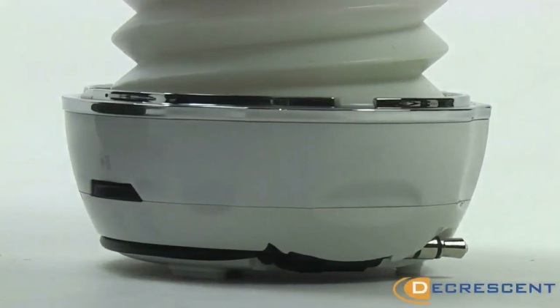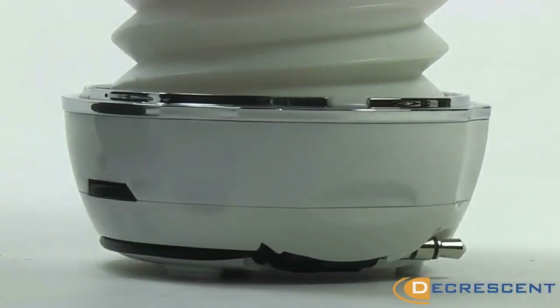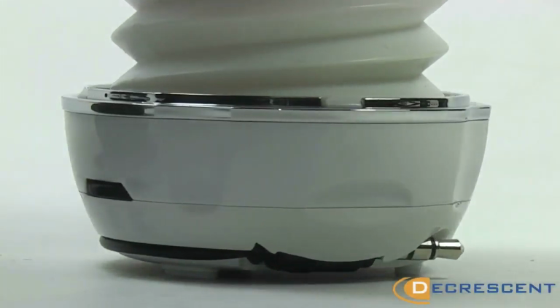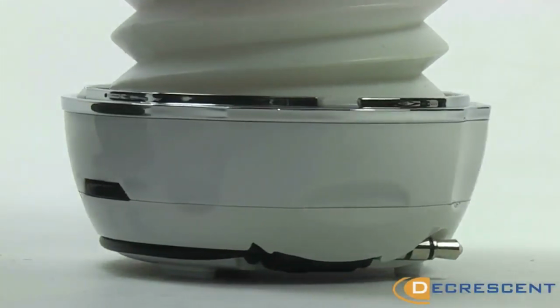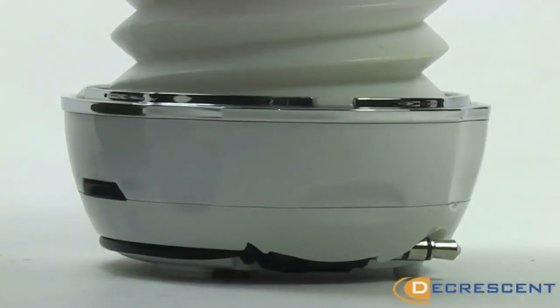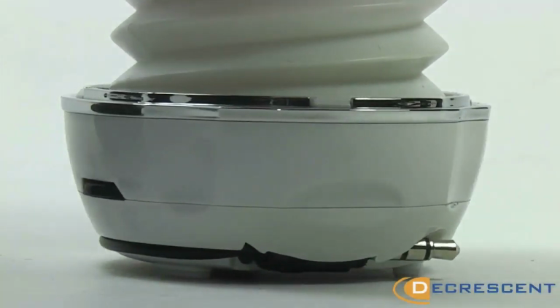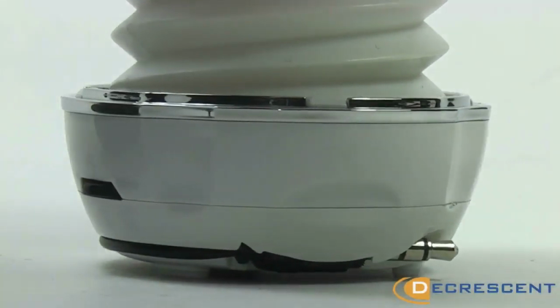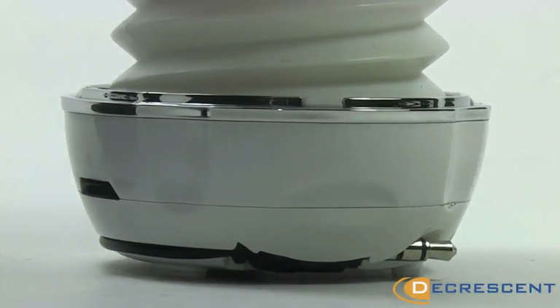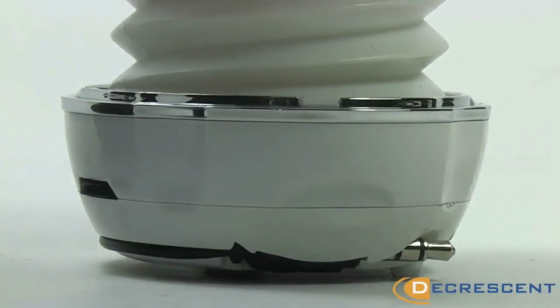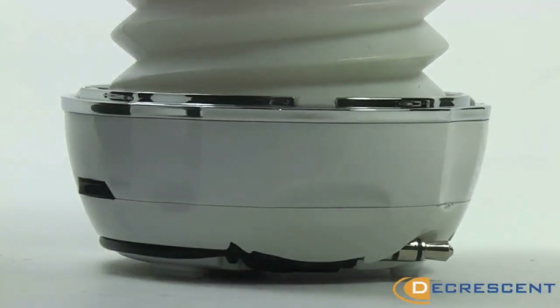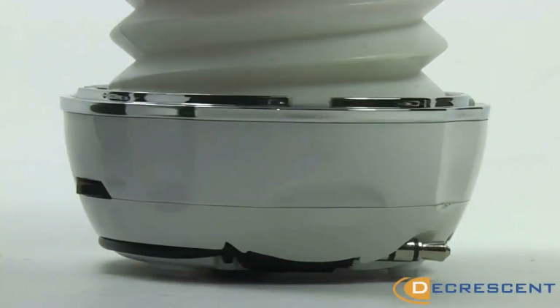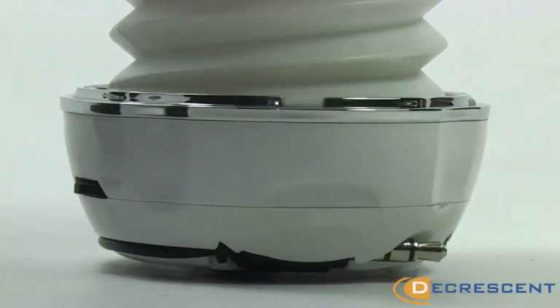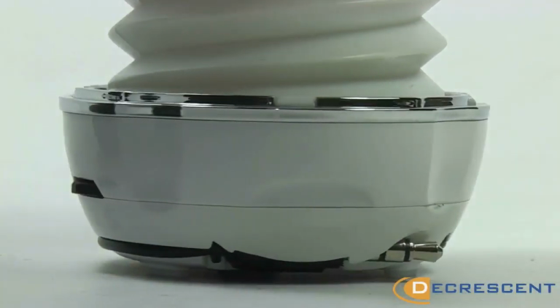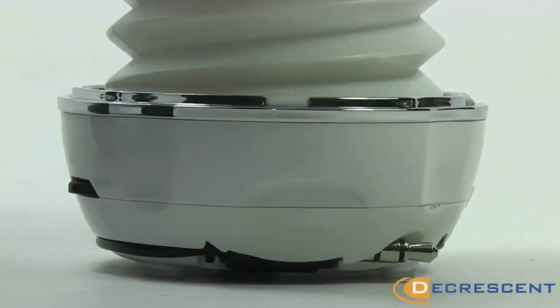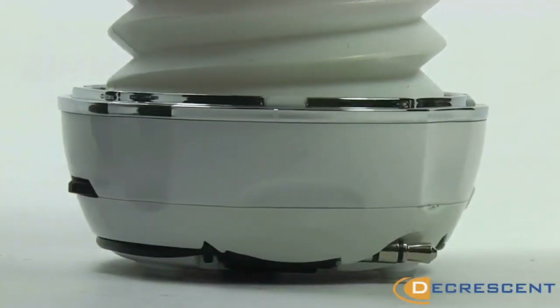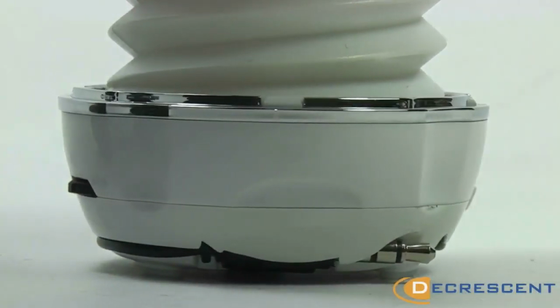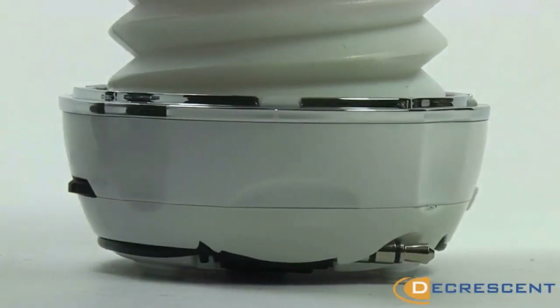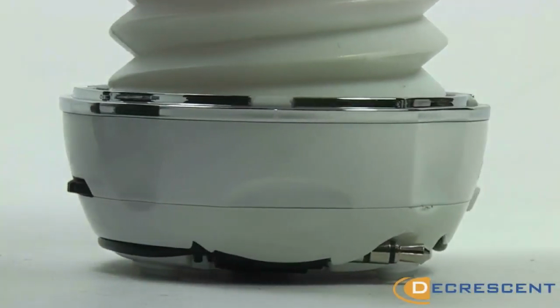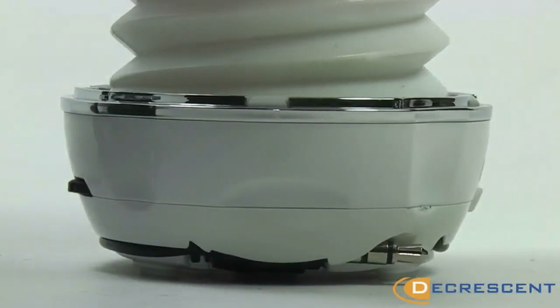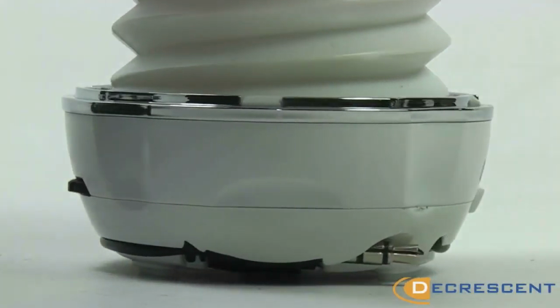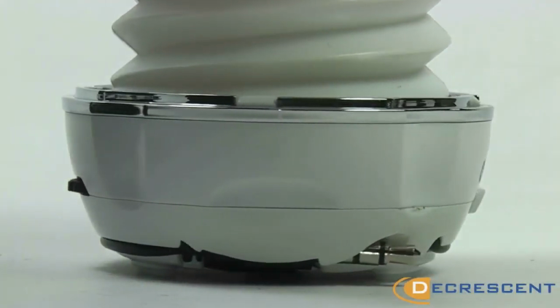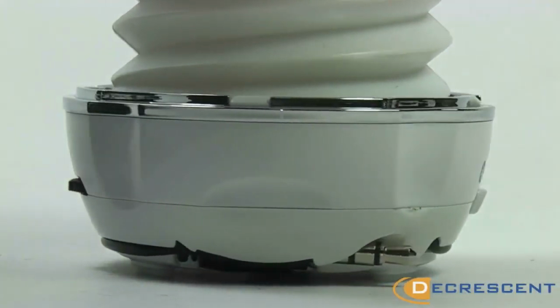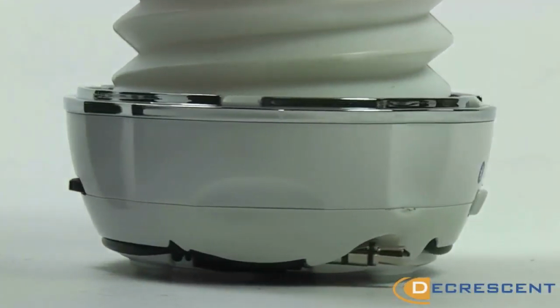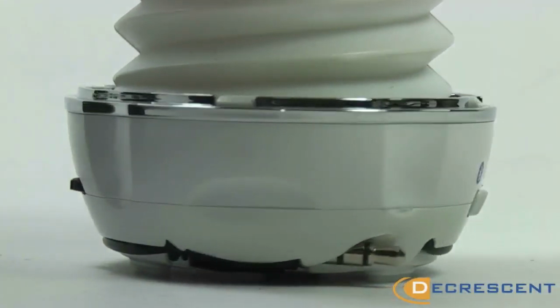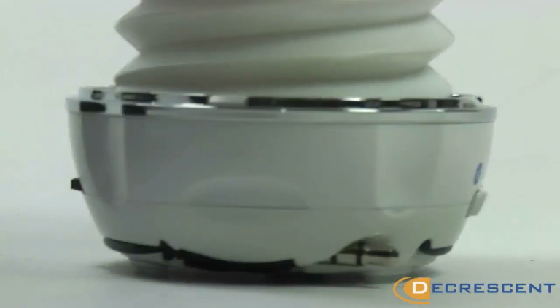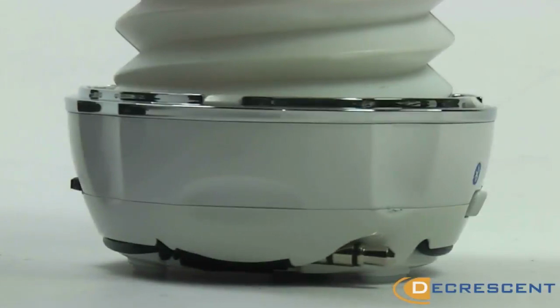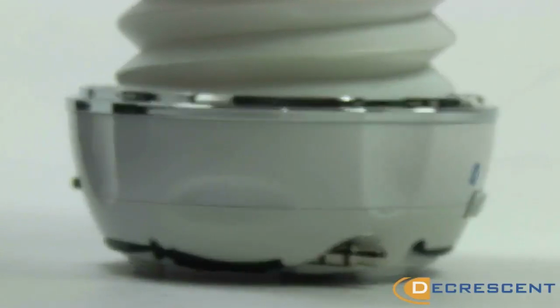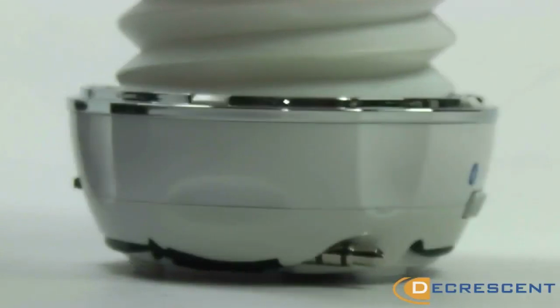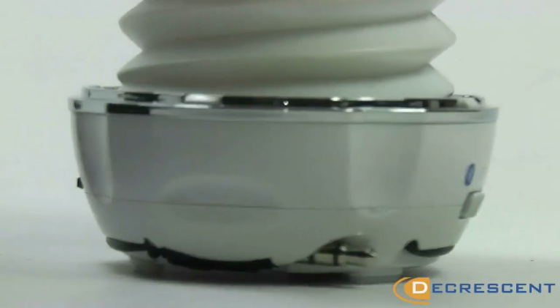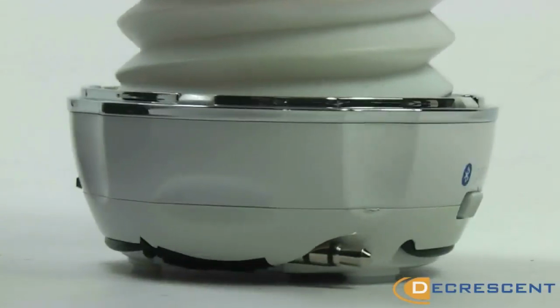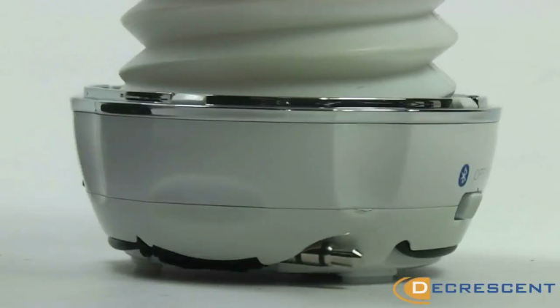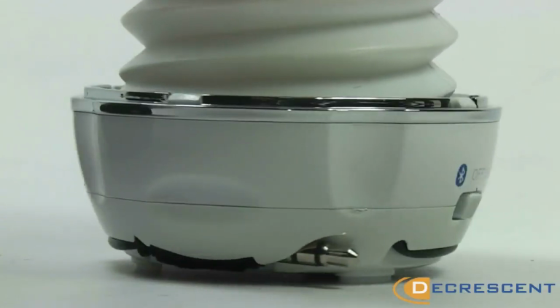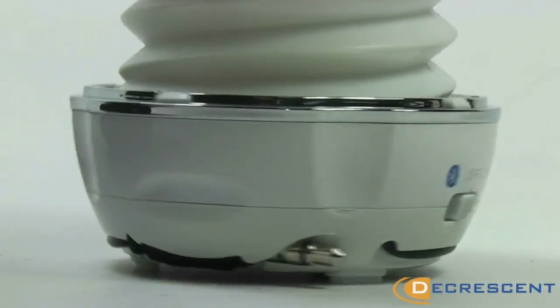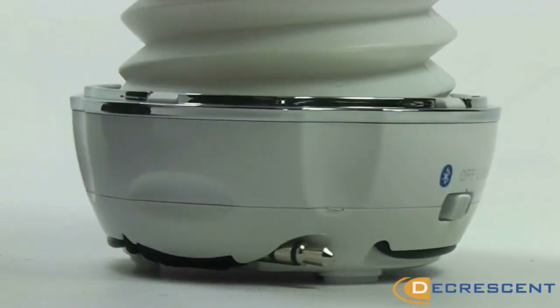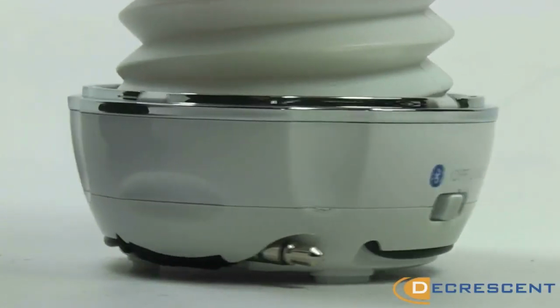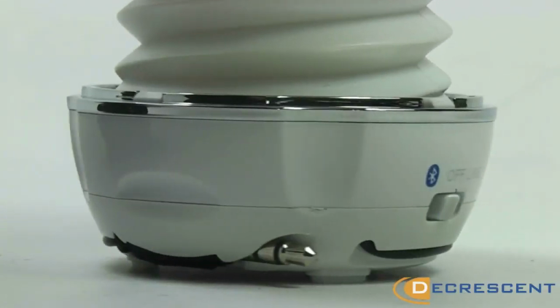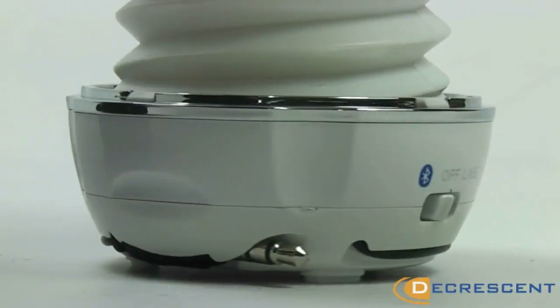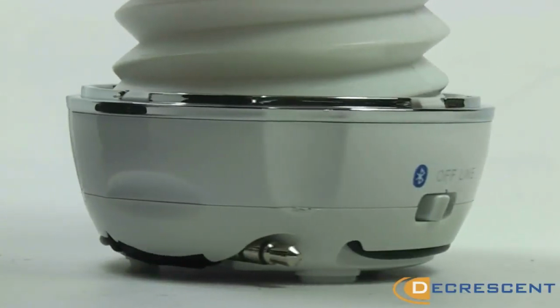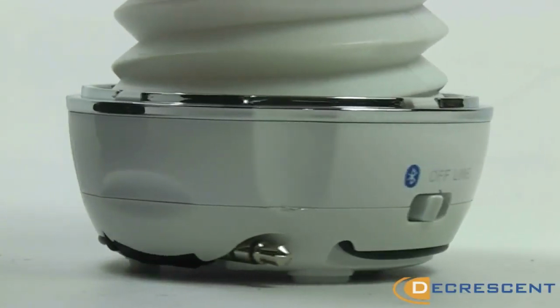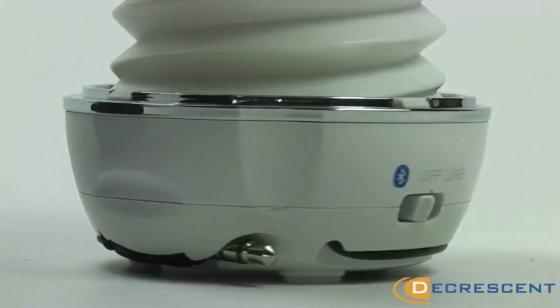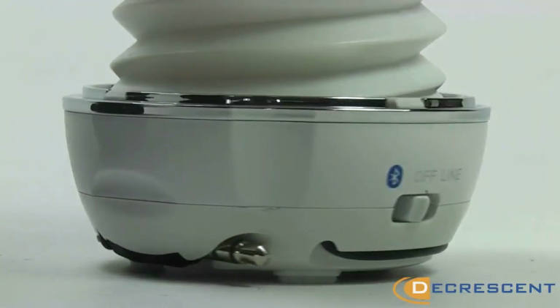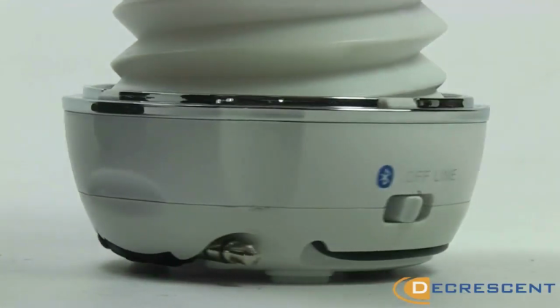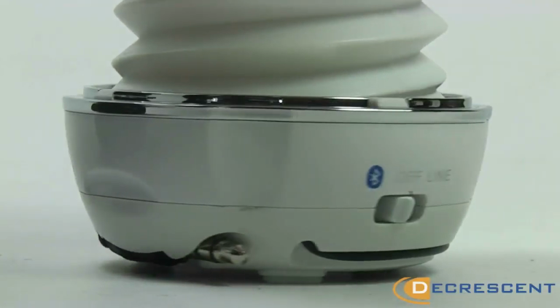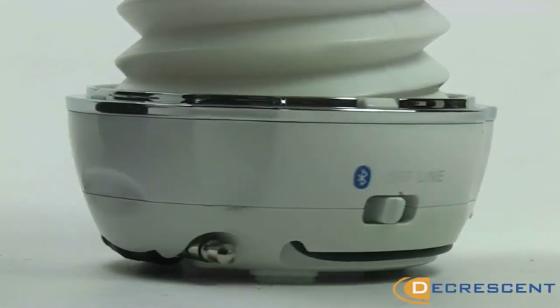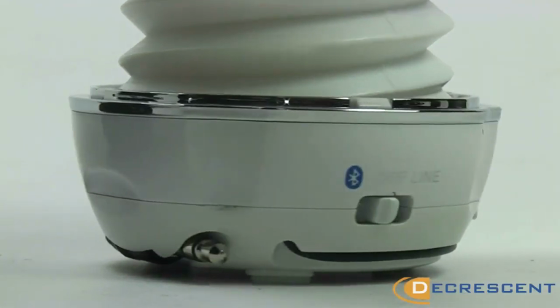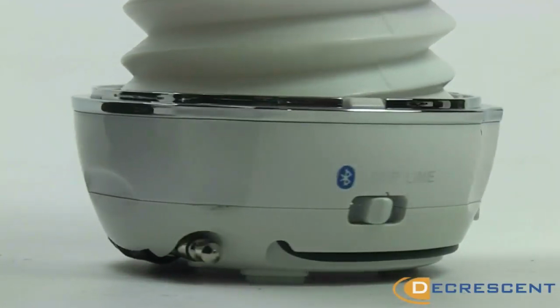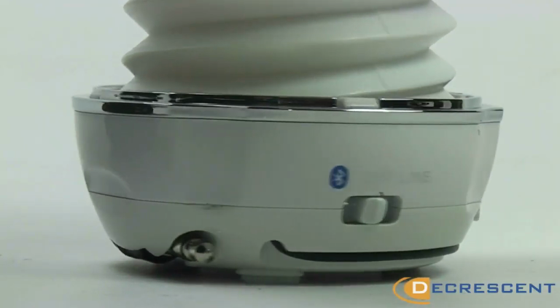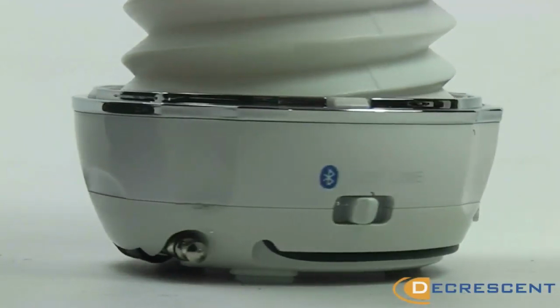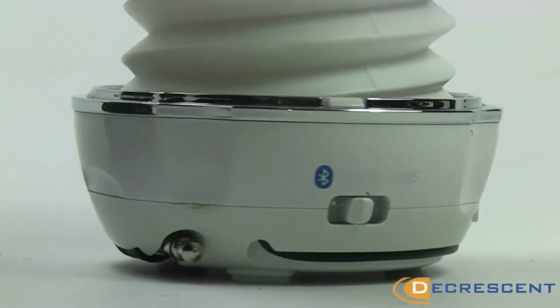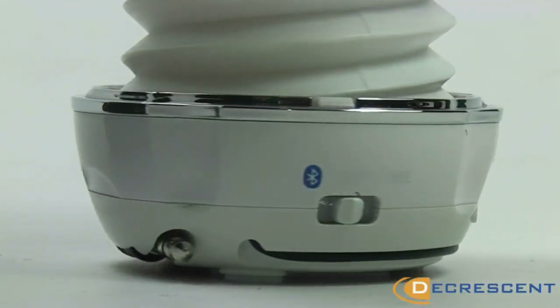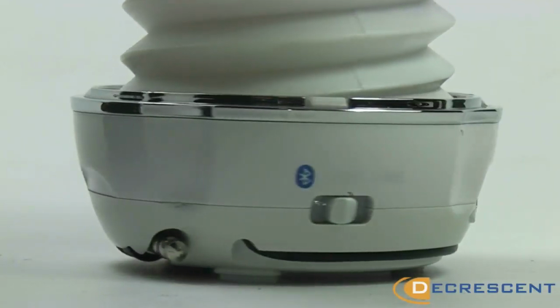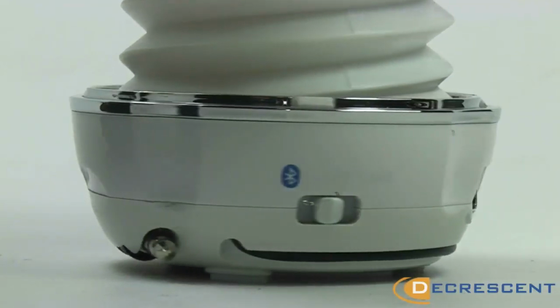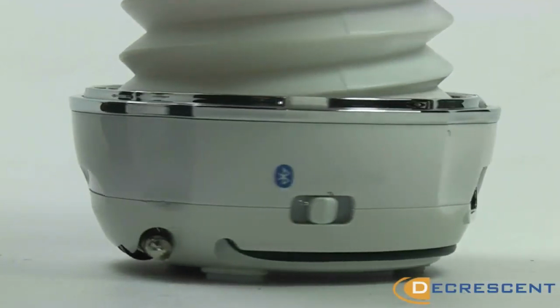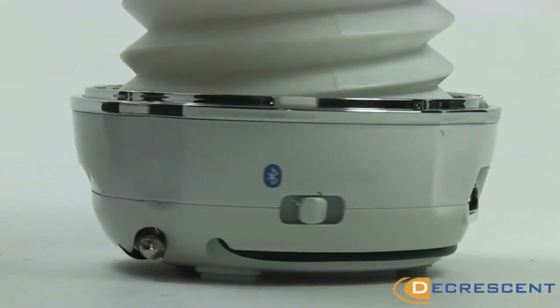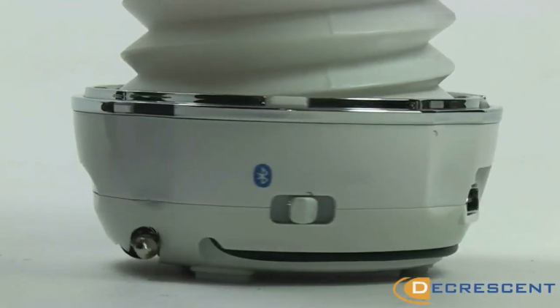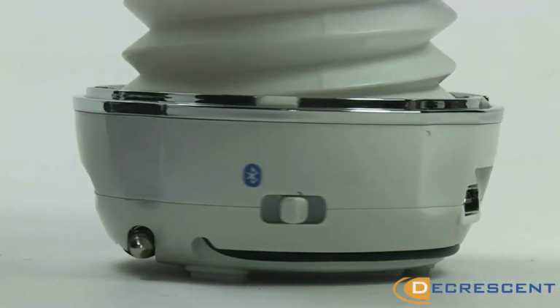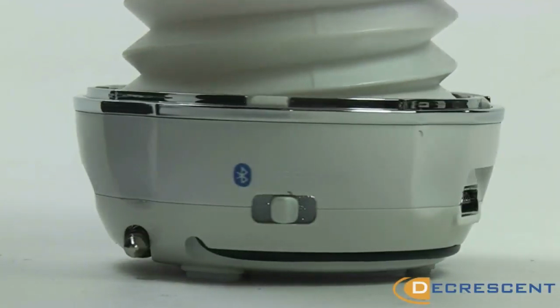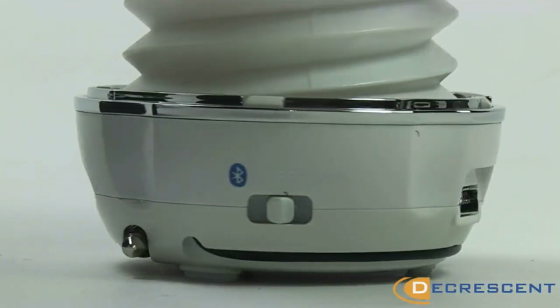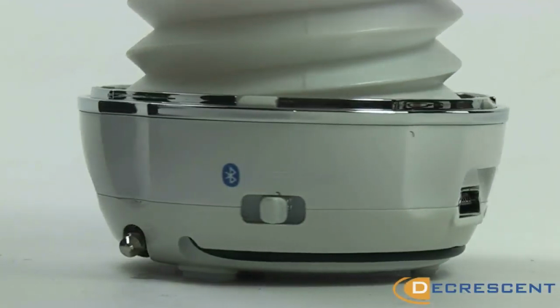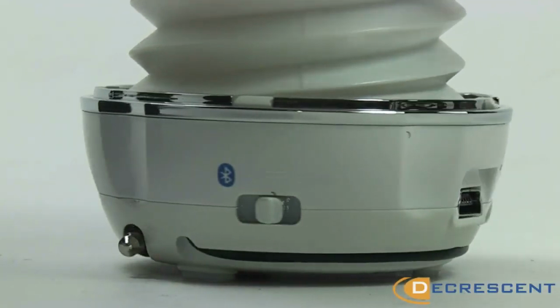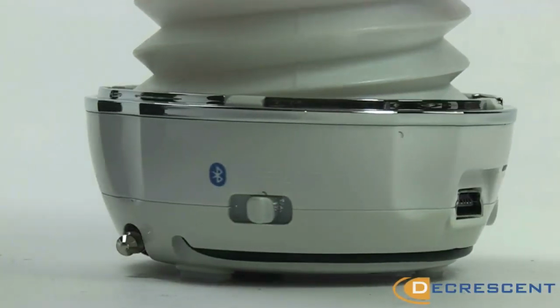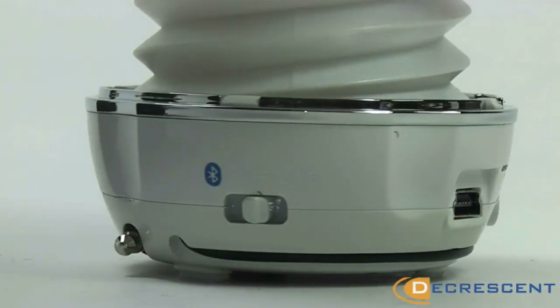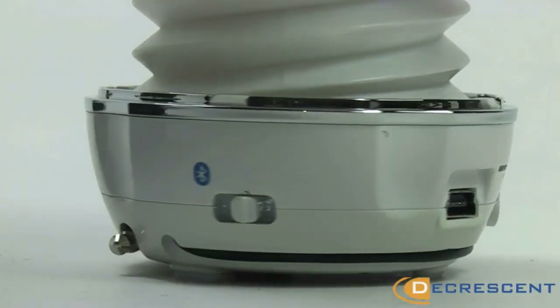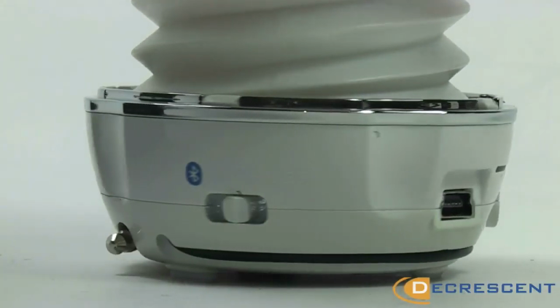These speakers boast an impressive 4 hours playback time using Bluetooth and 12 hours using the lightning cable.